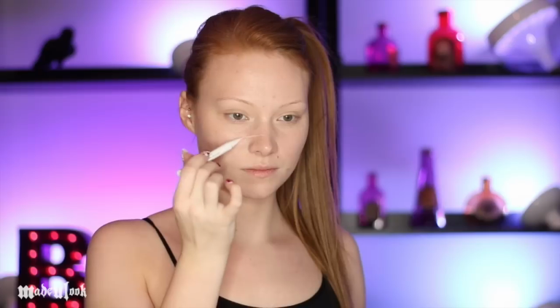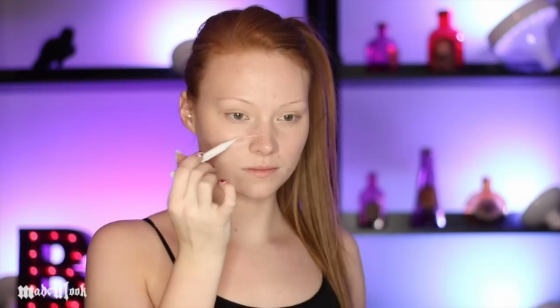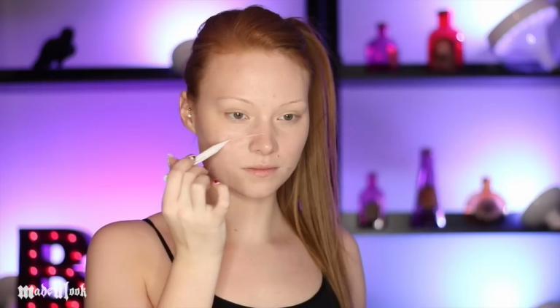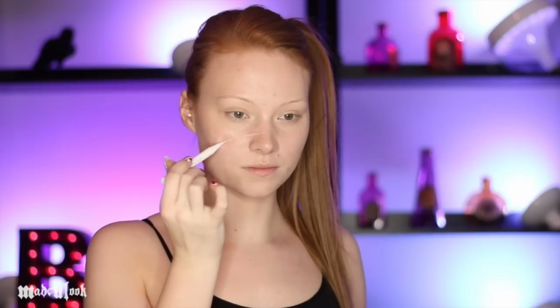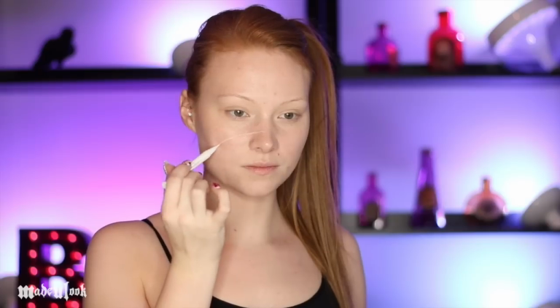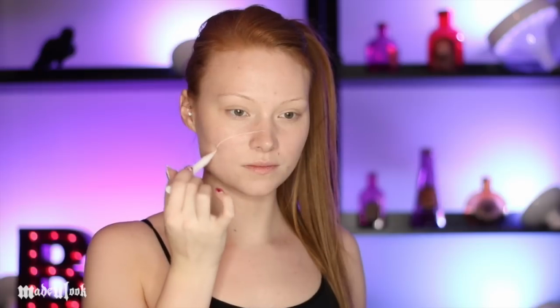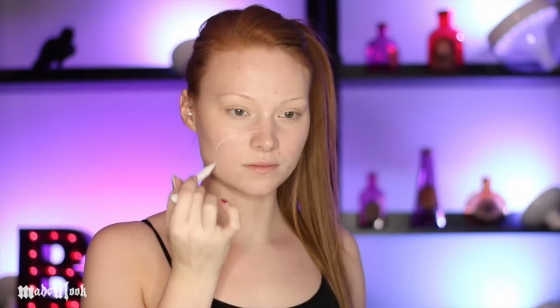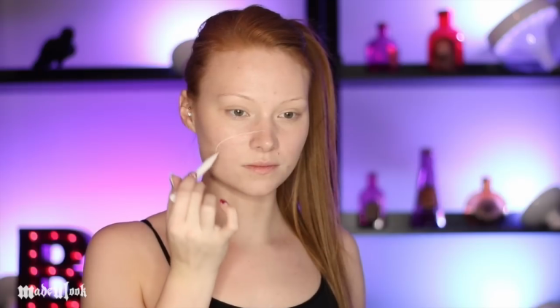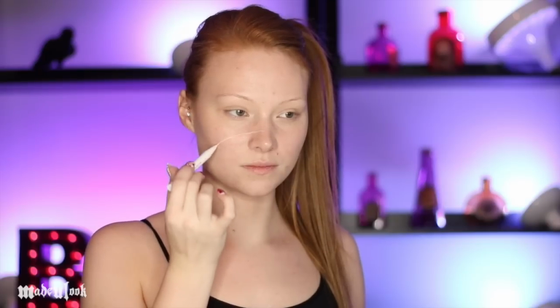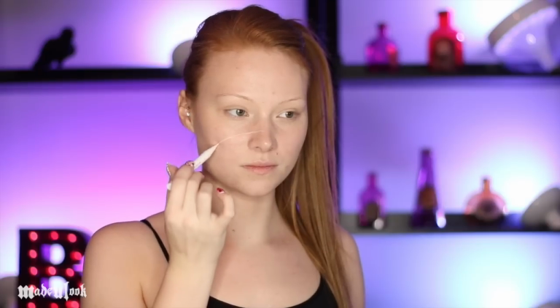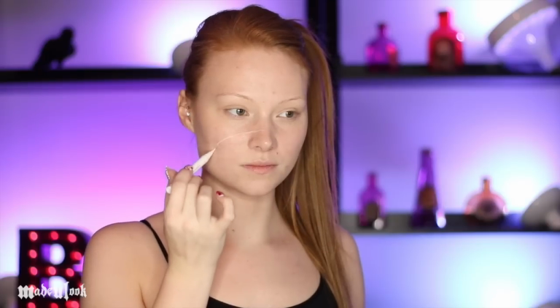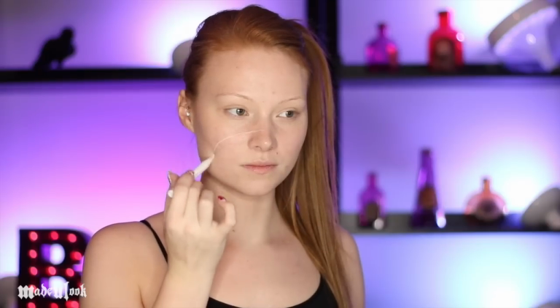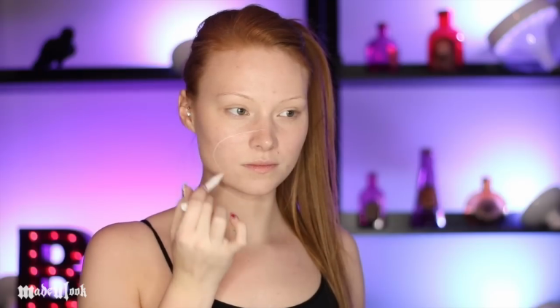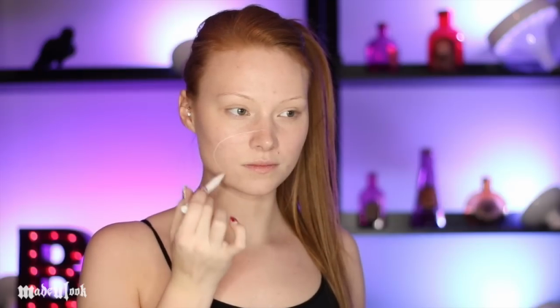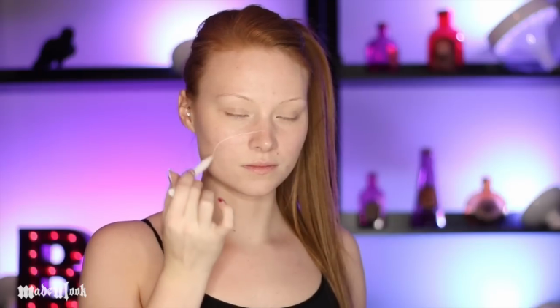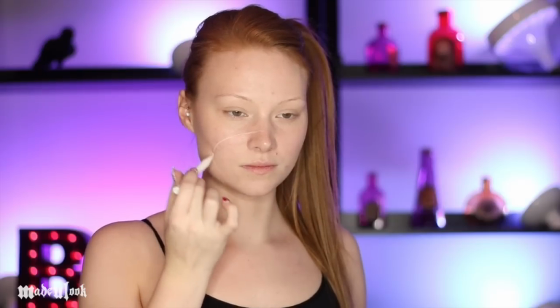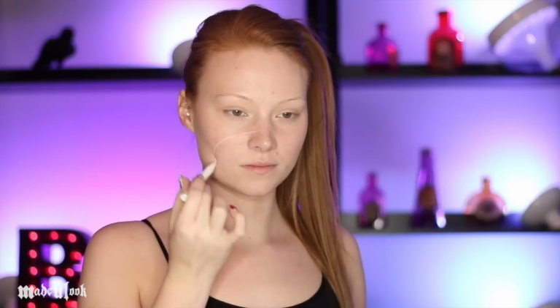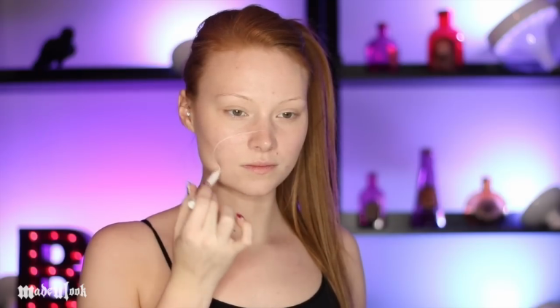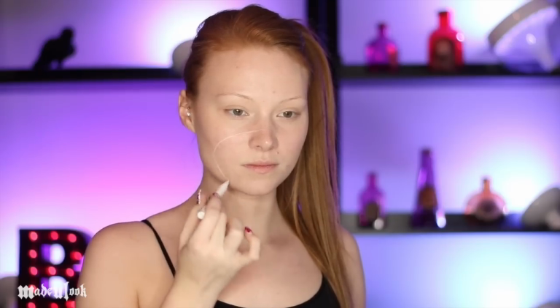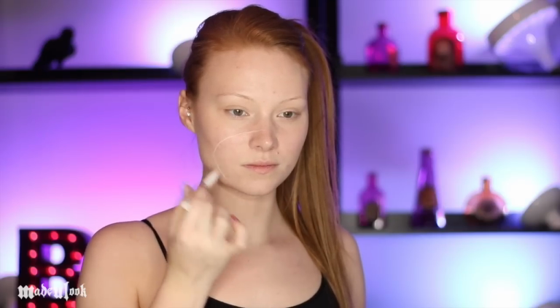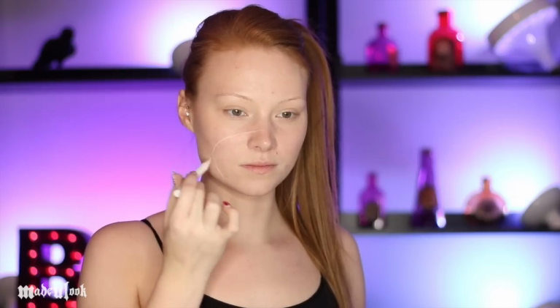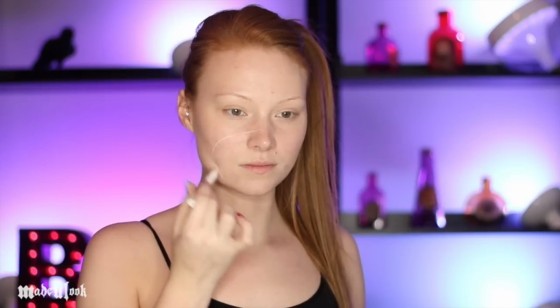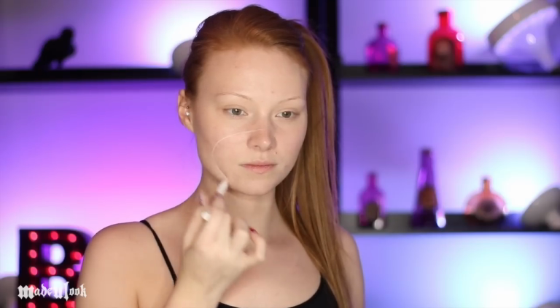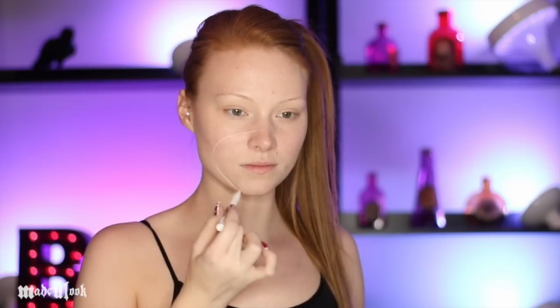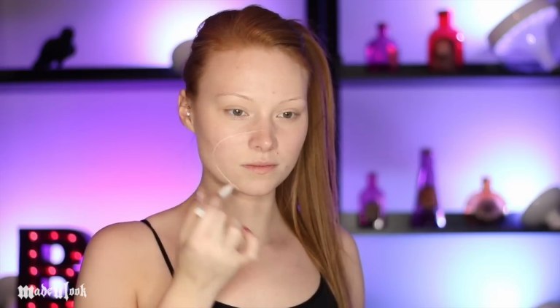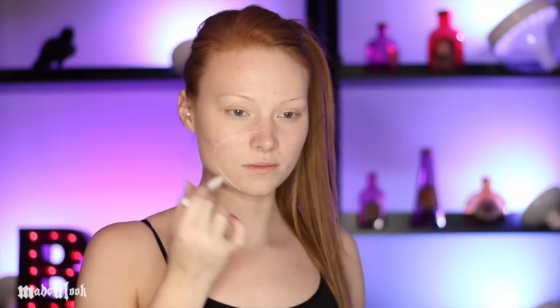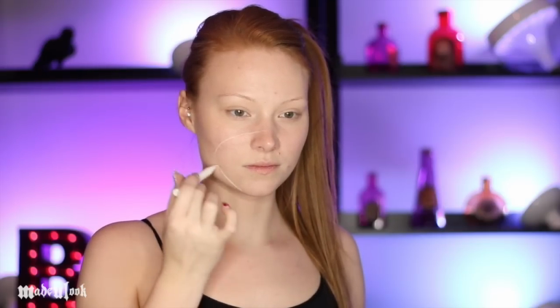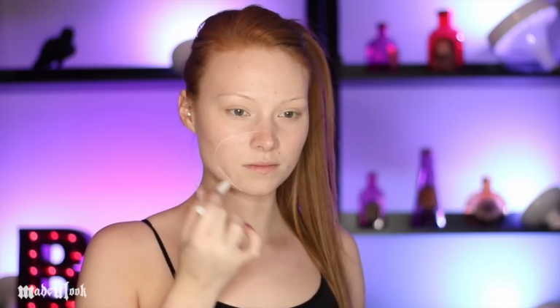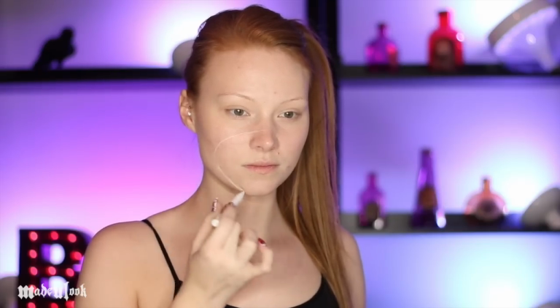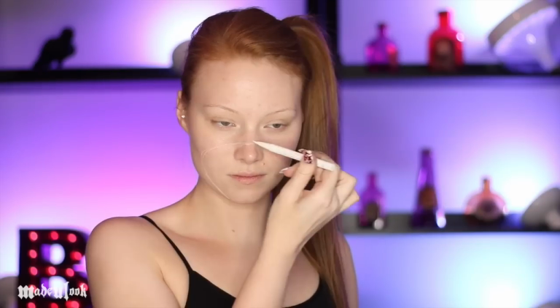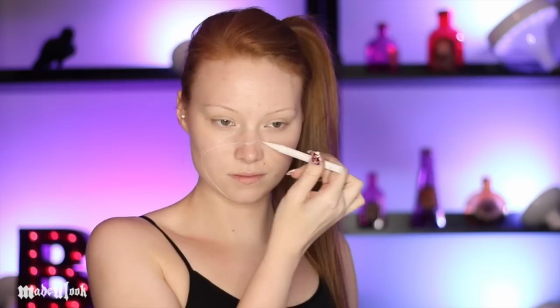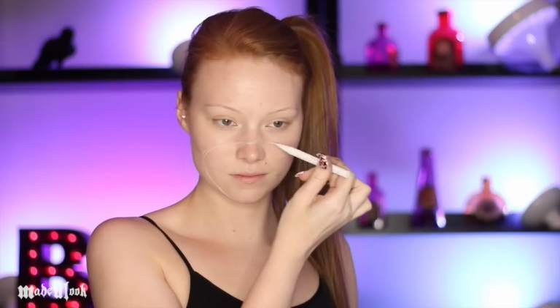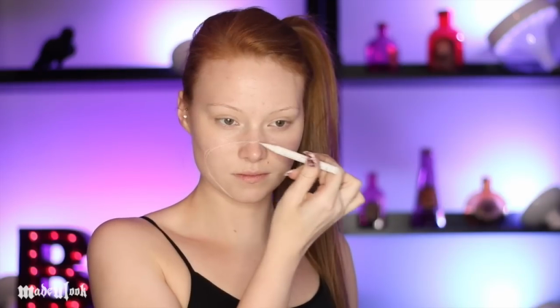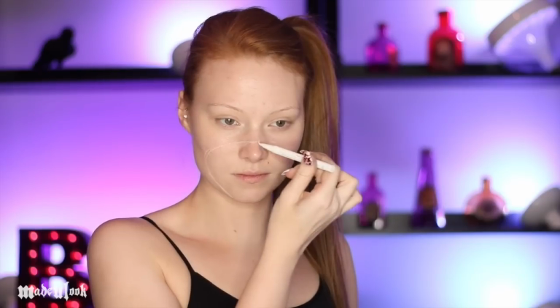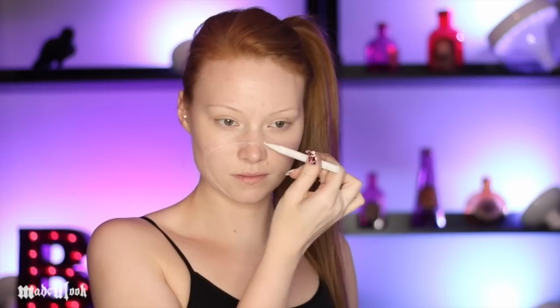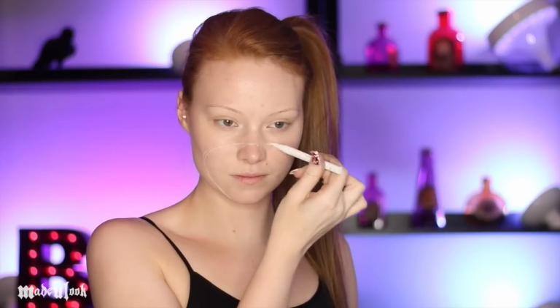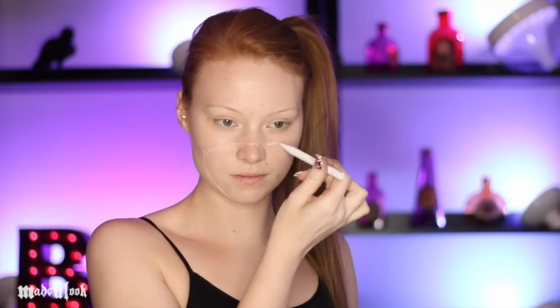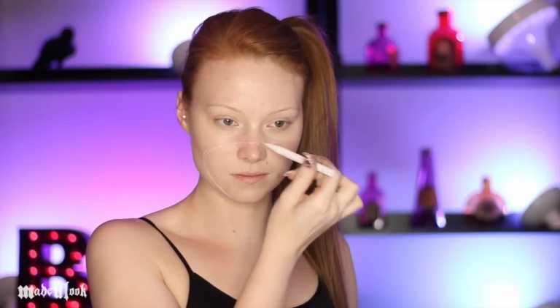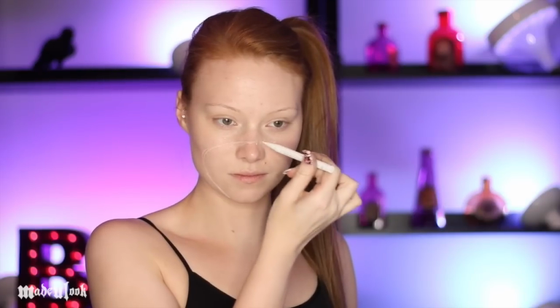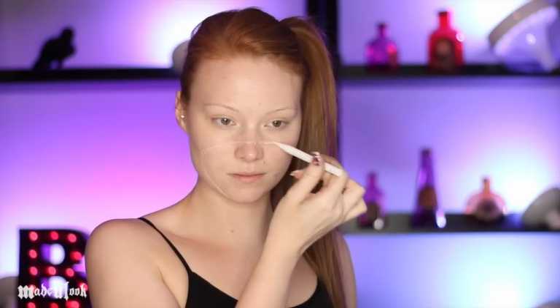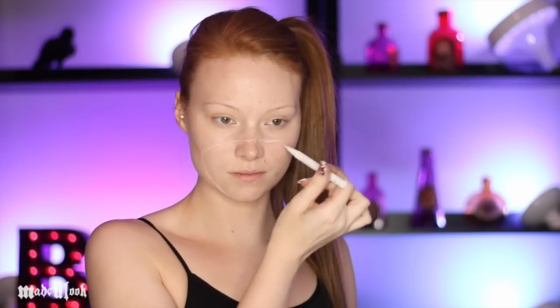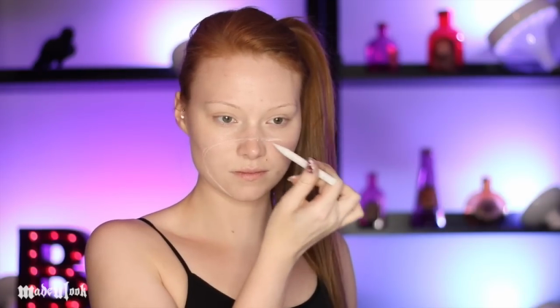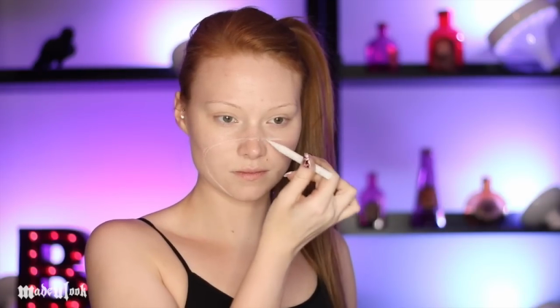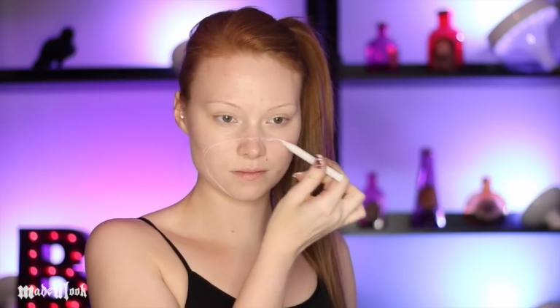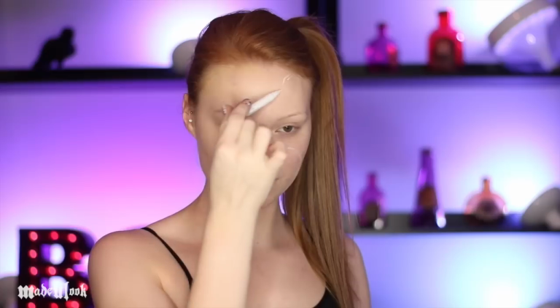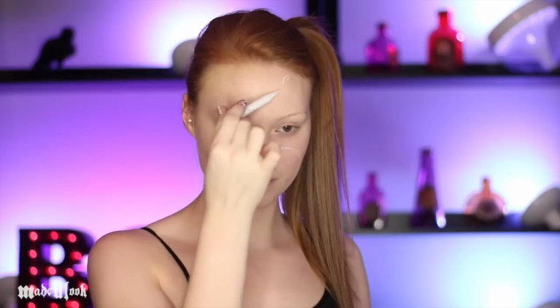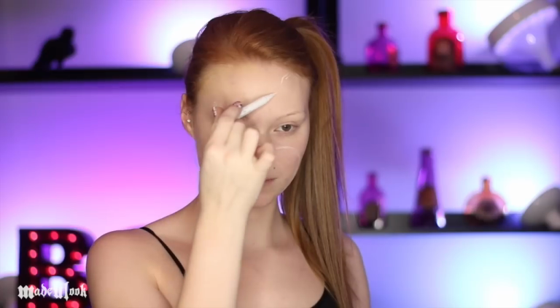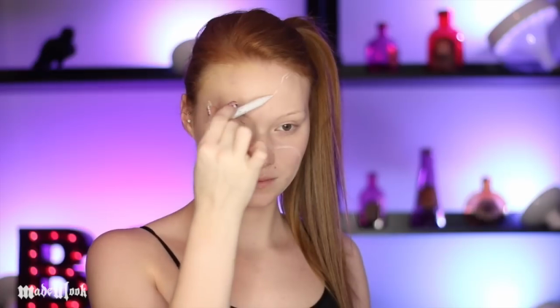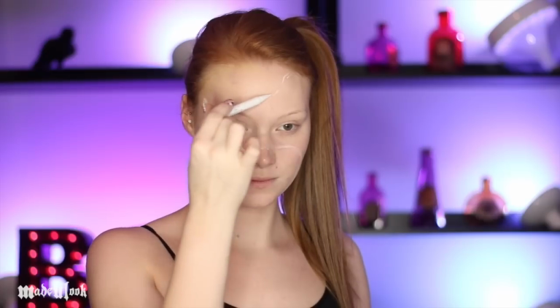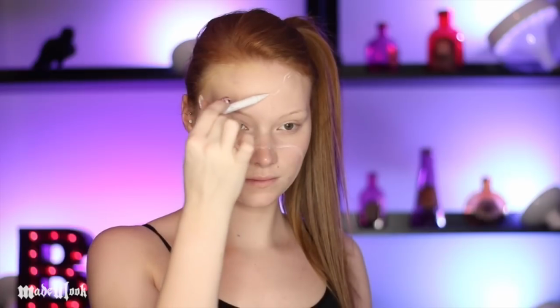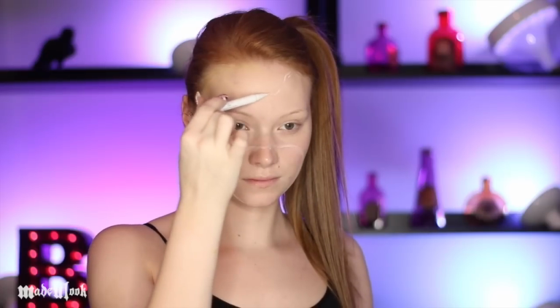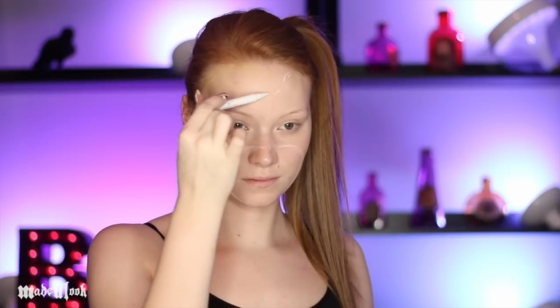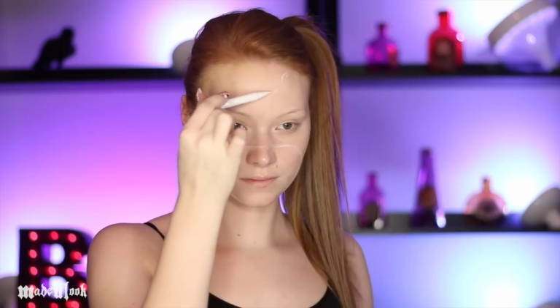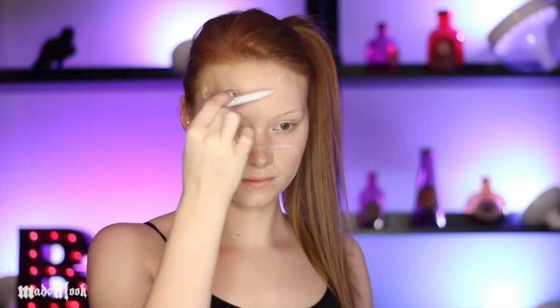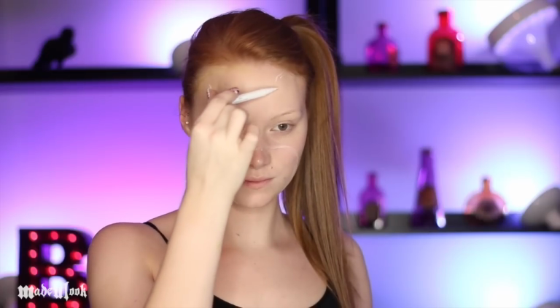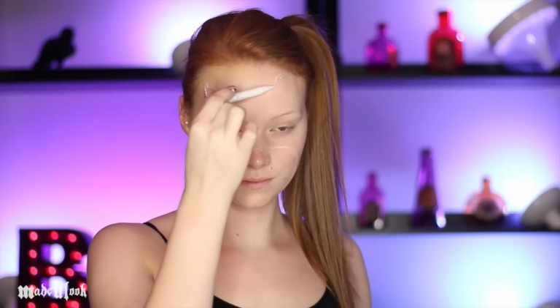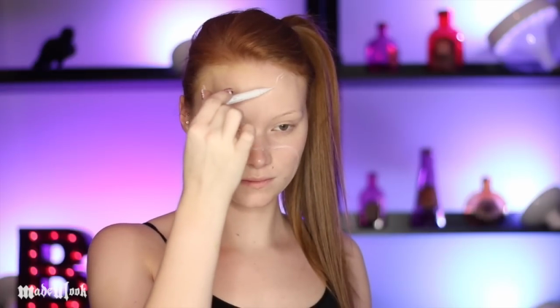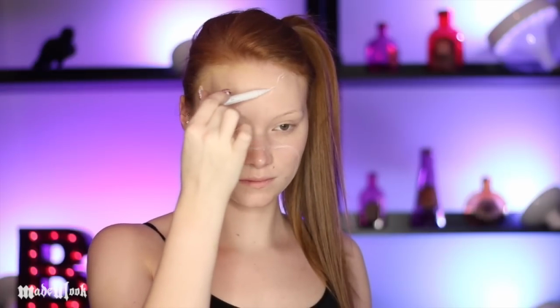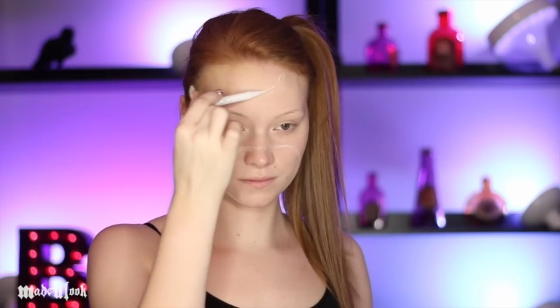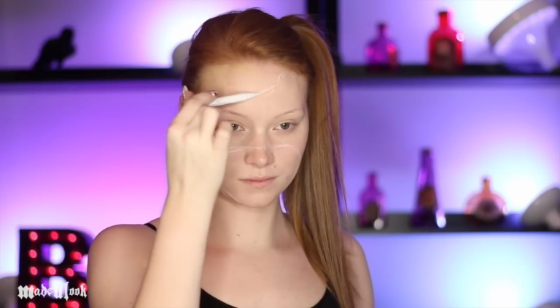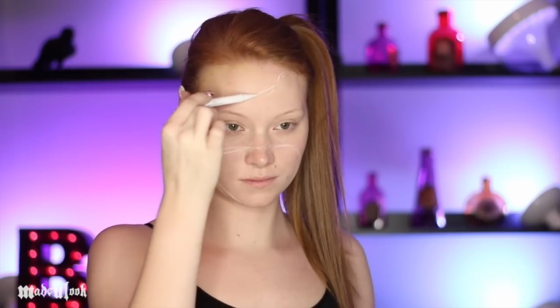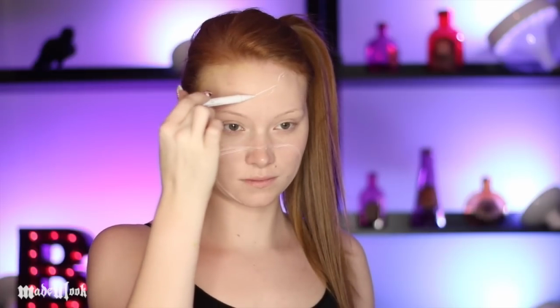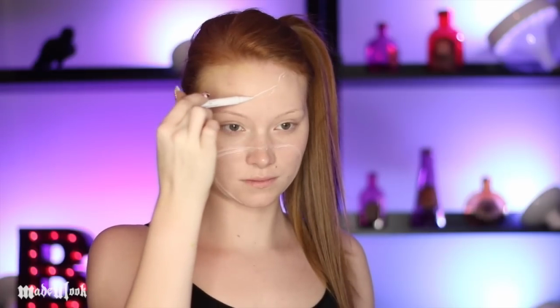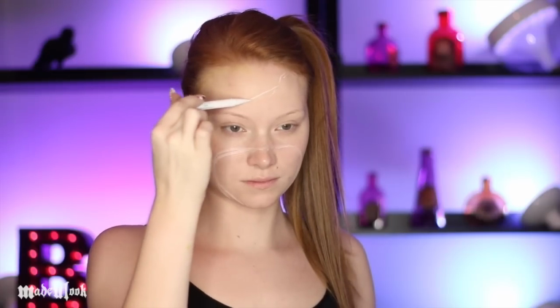I'm starting off by using white eyeliner to sketch out just where my nose is going to go so I don't fill it in with paint. I'm also sketching out the hole of where the brain is going to go.